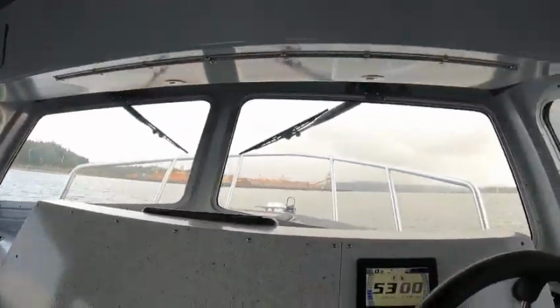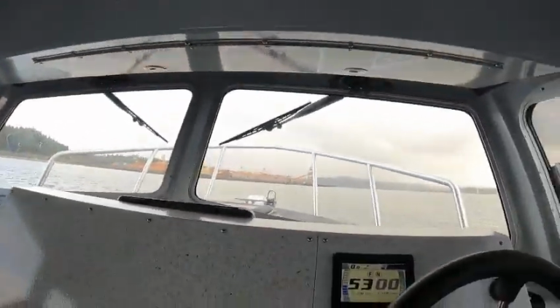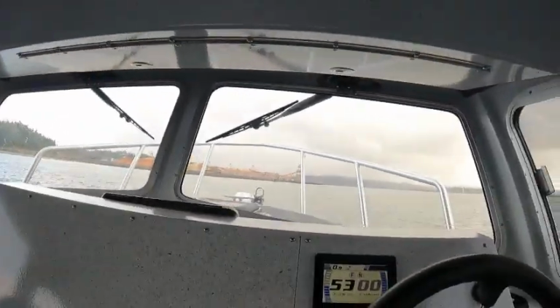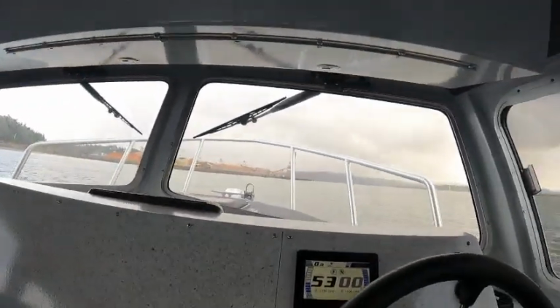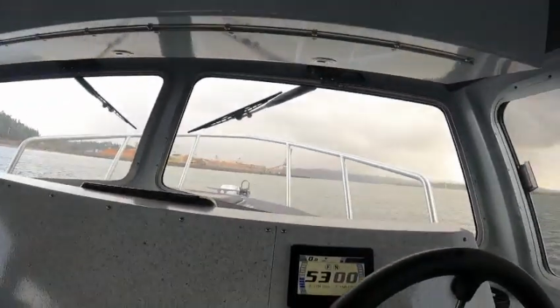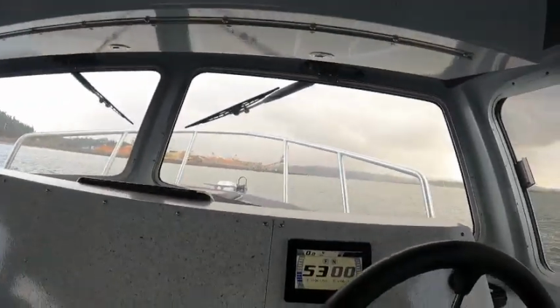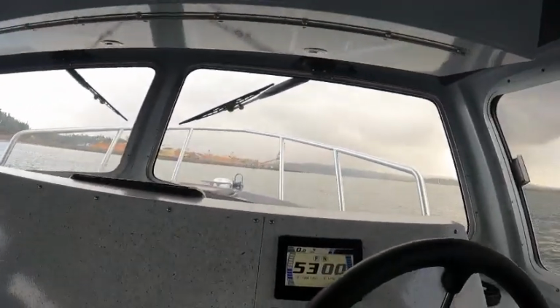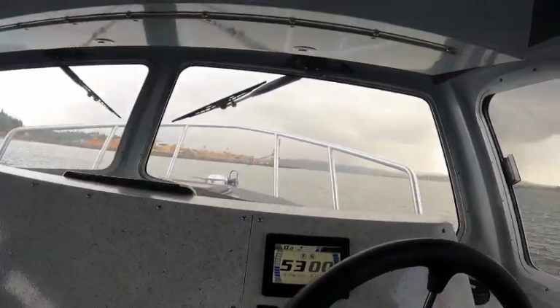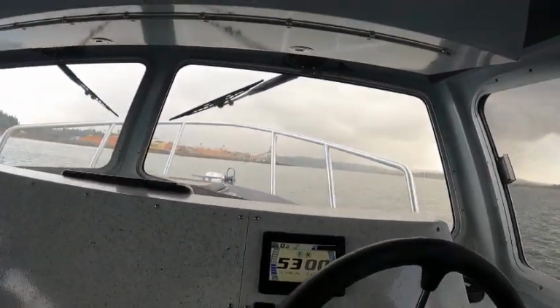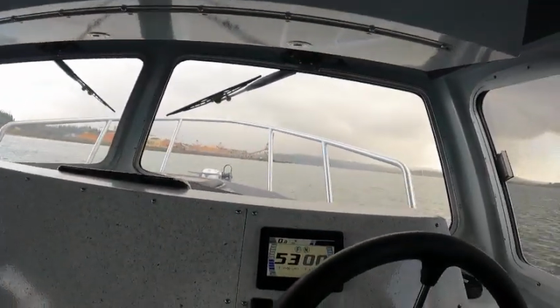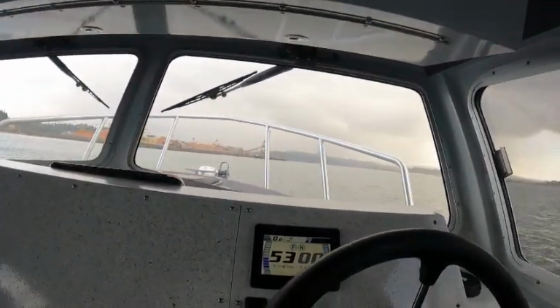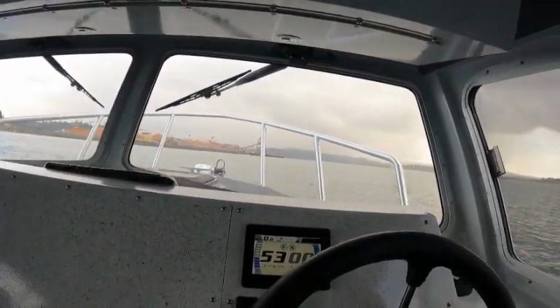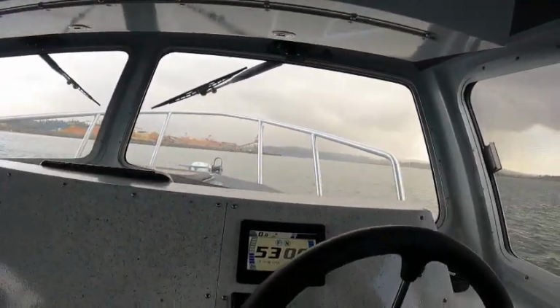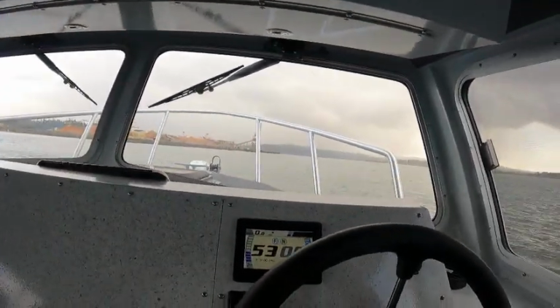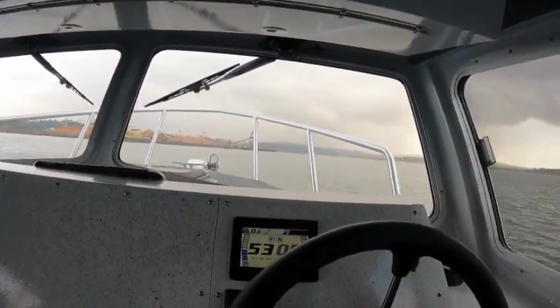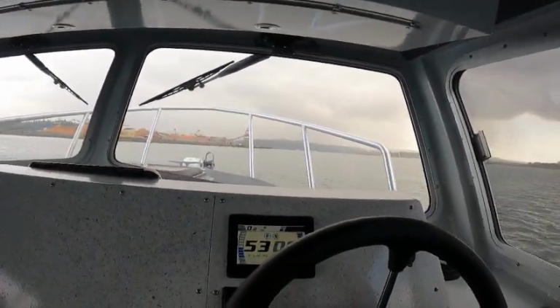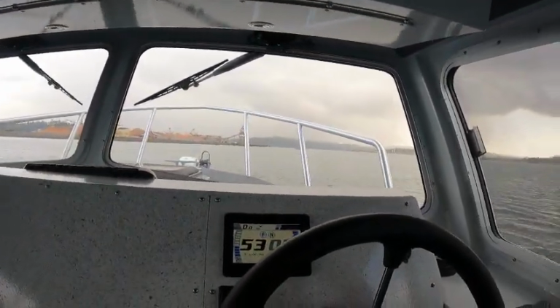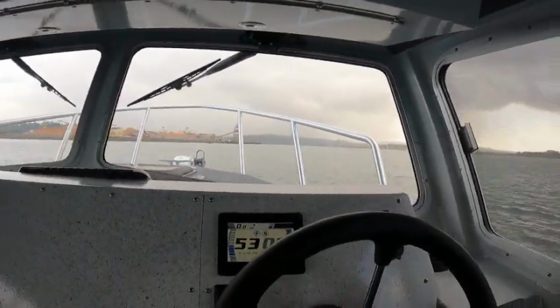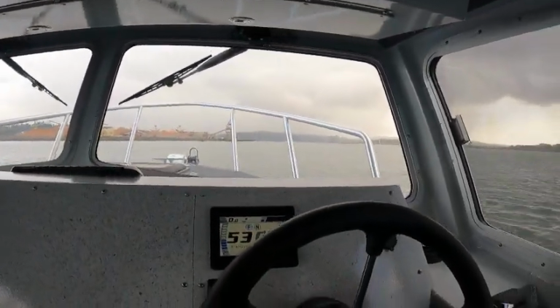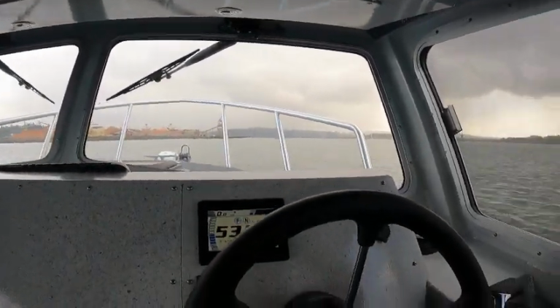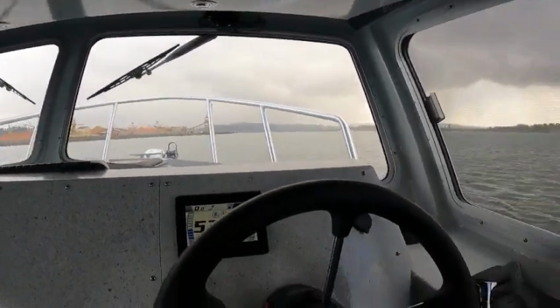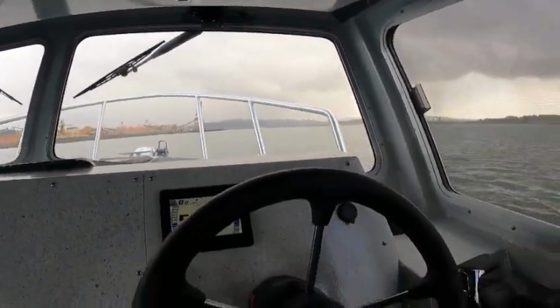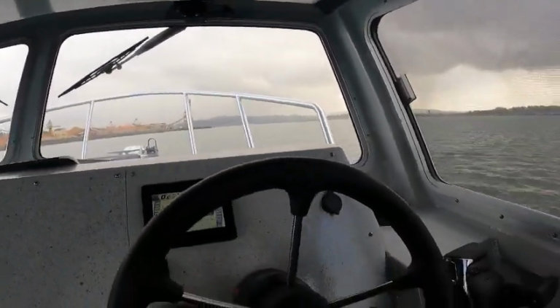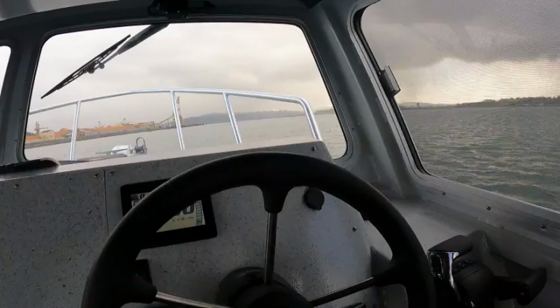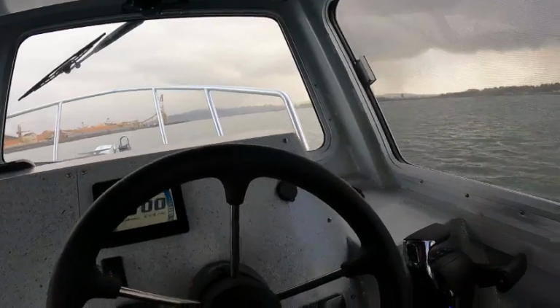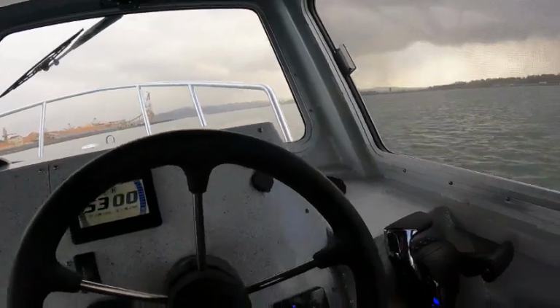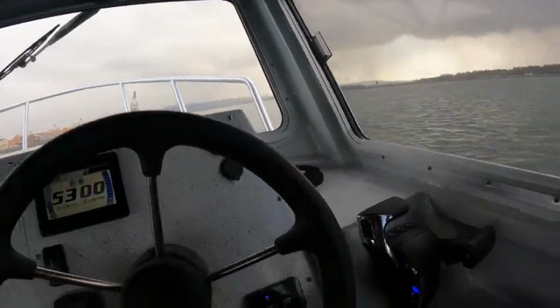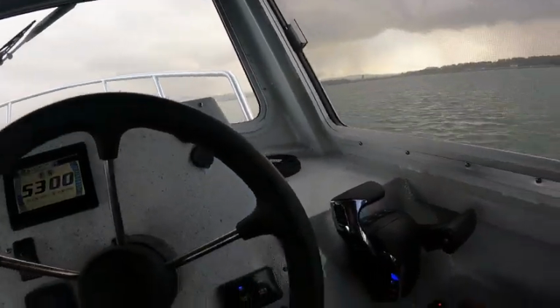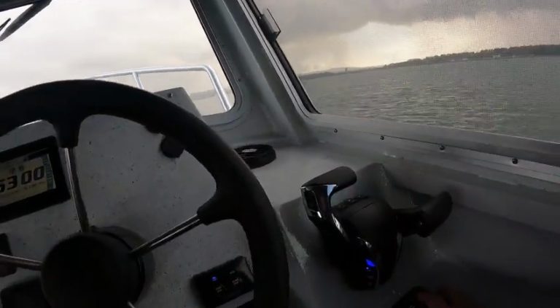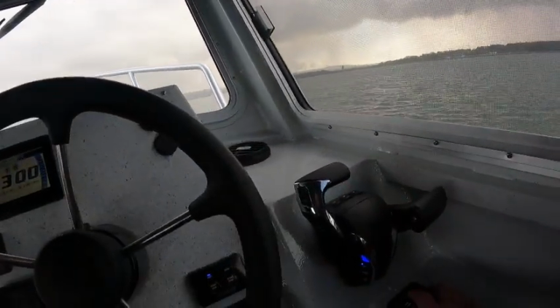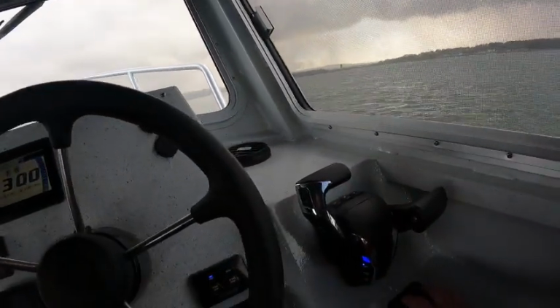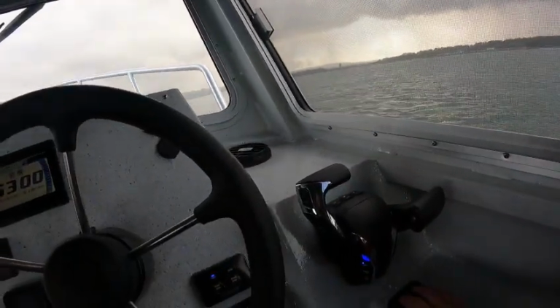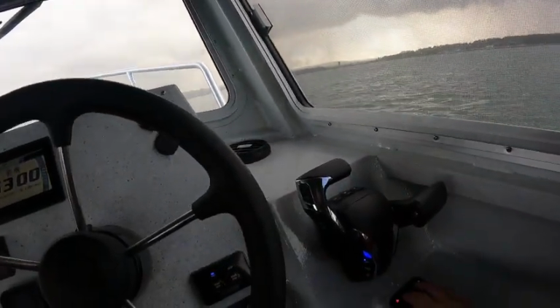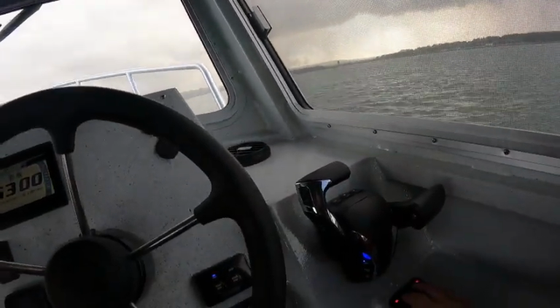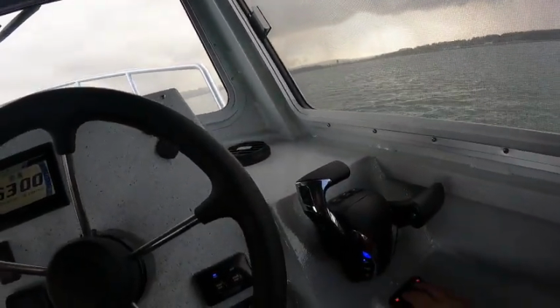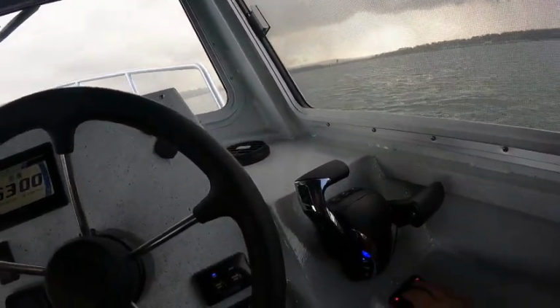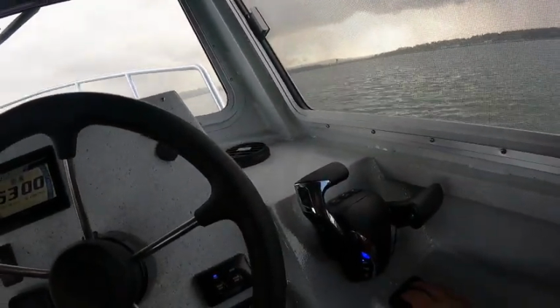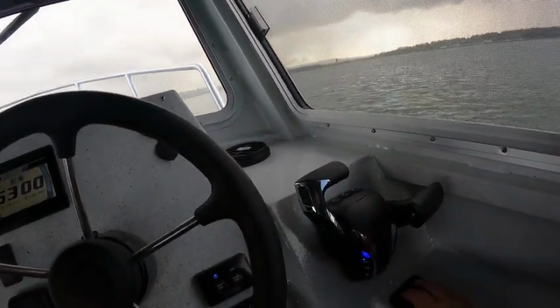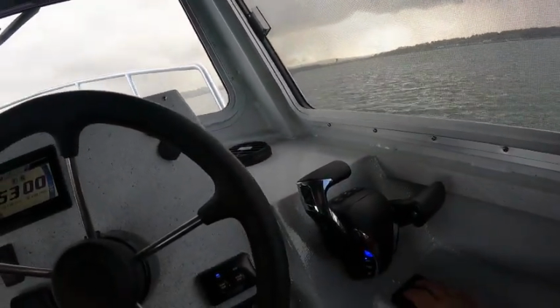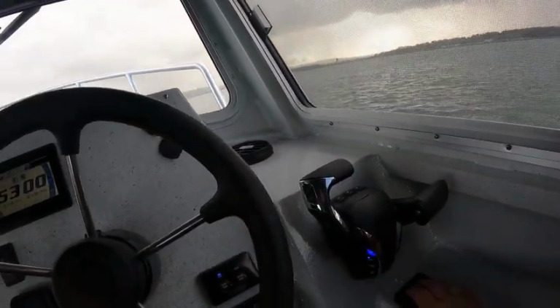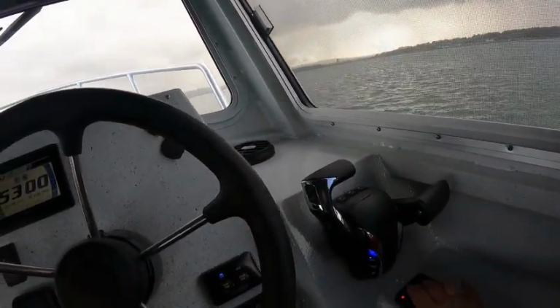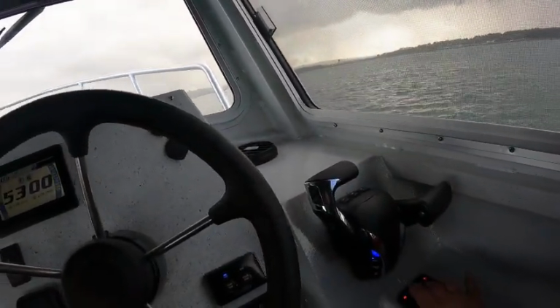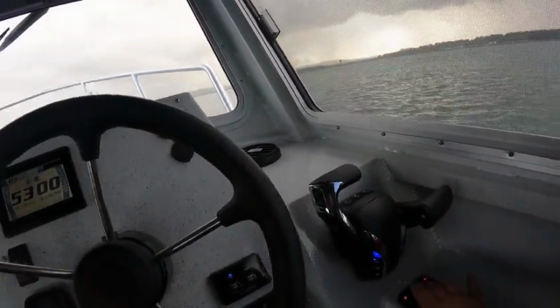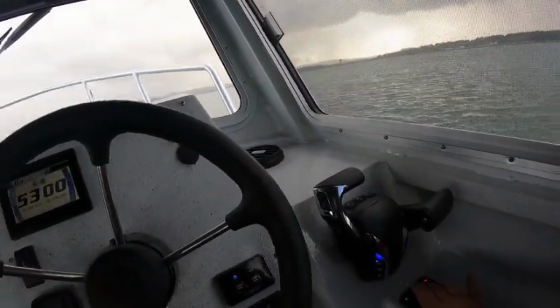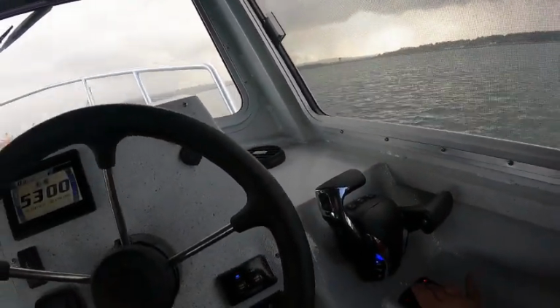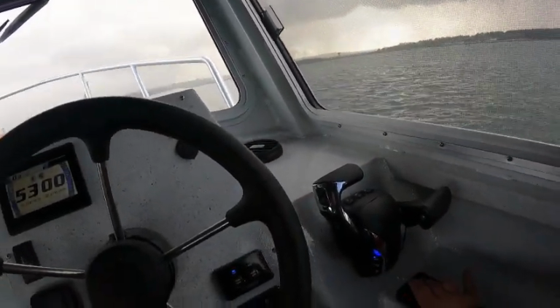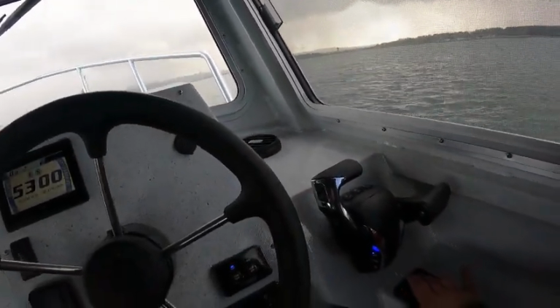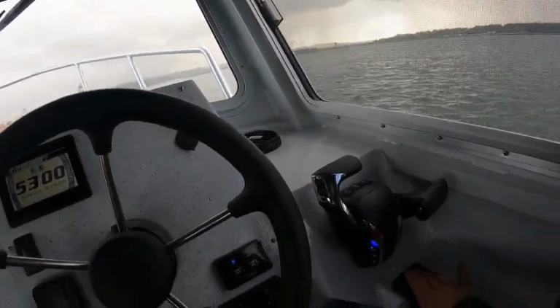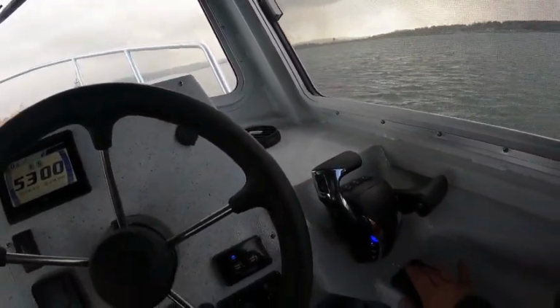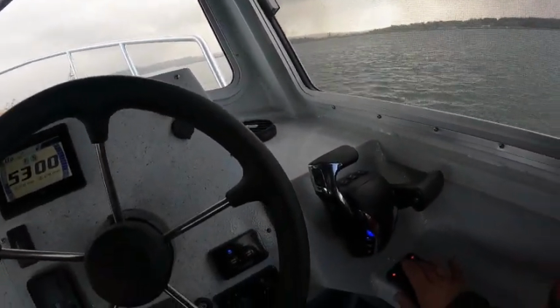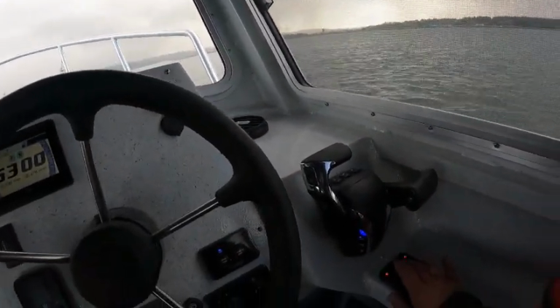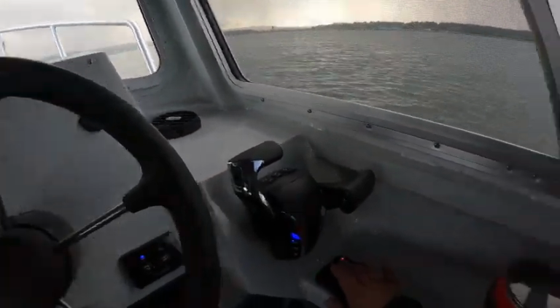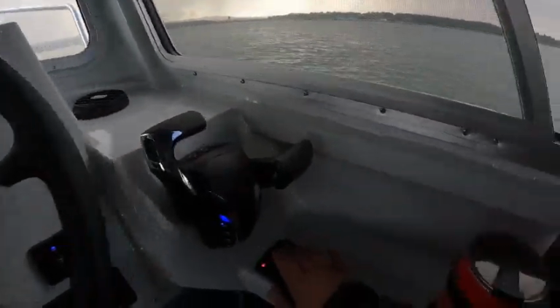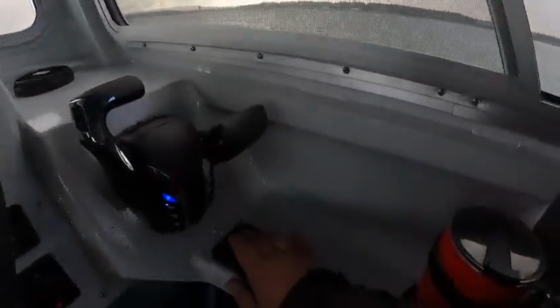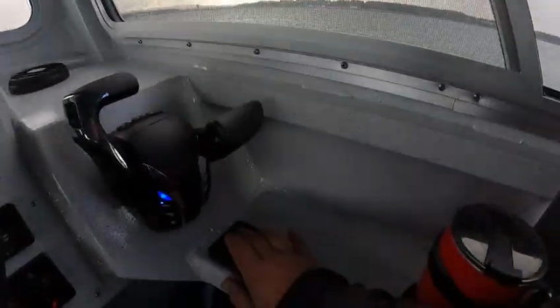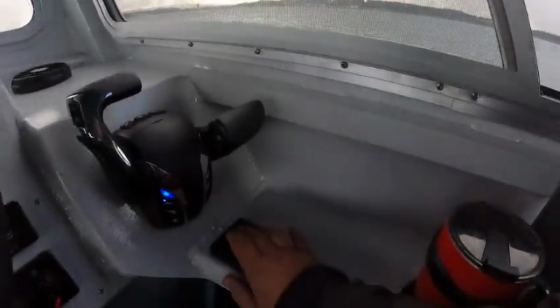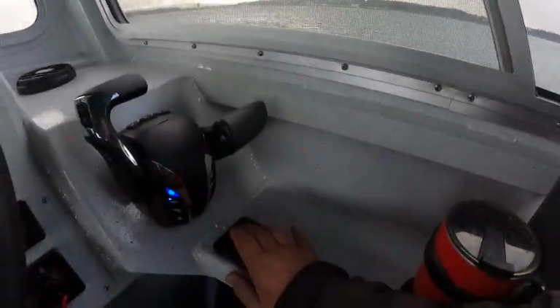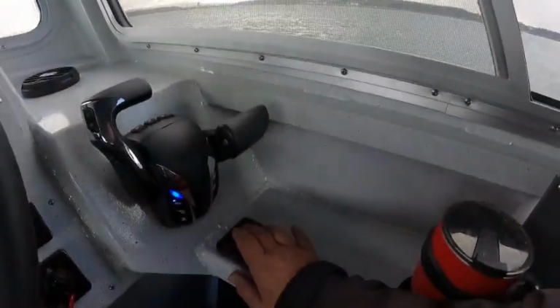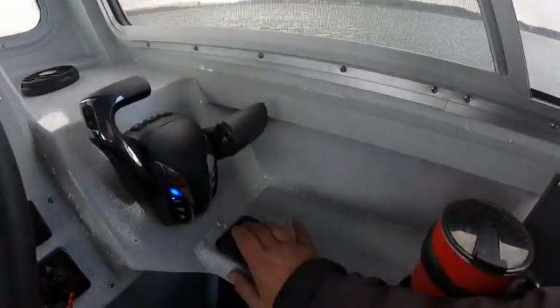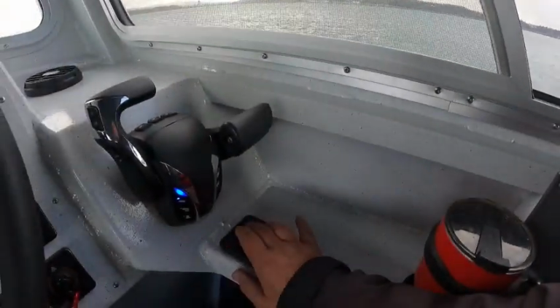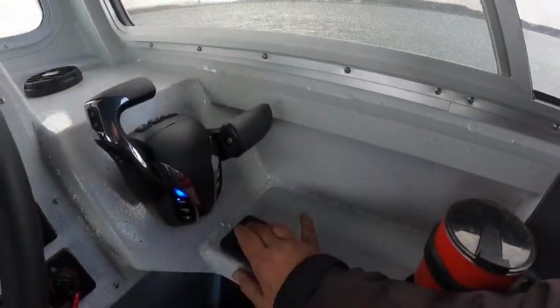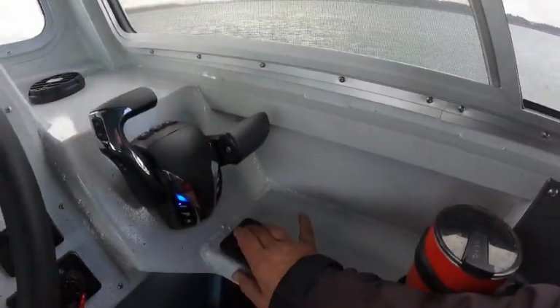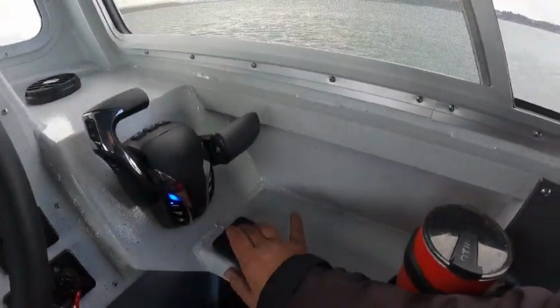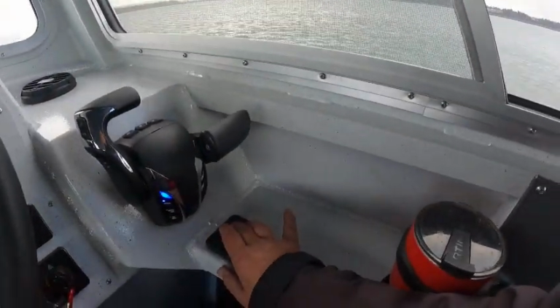That's about 35 to 38 miles an hour, and if I'm going to straighten the boat out I just hit my trim tab here.